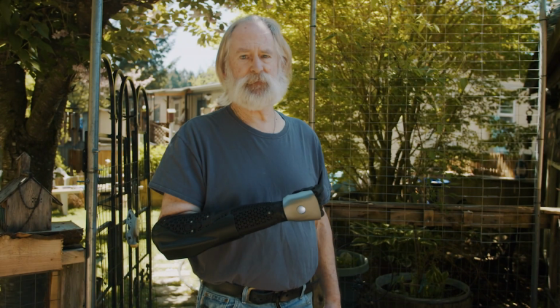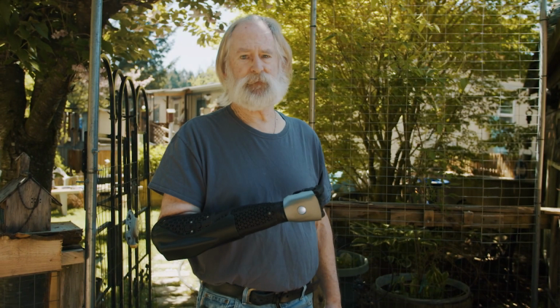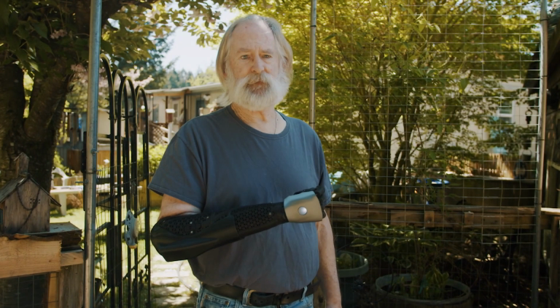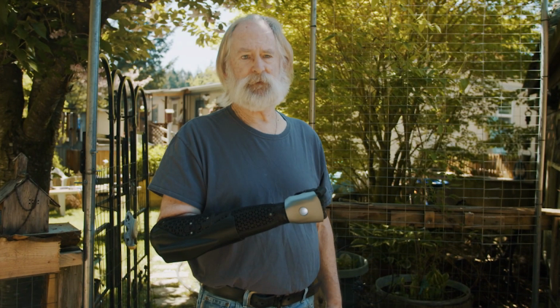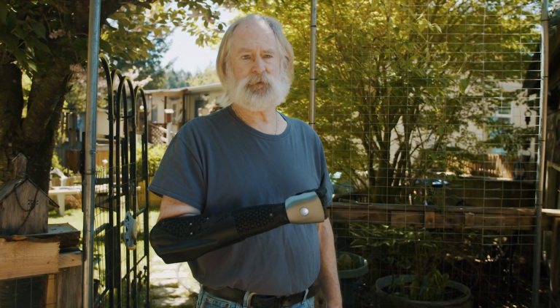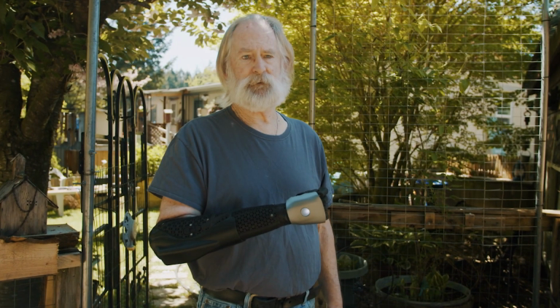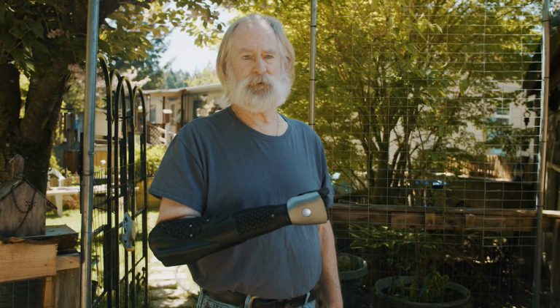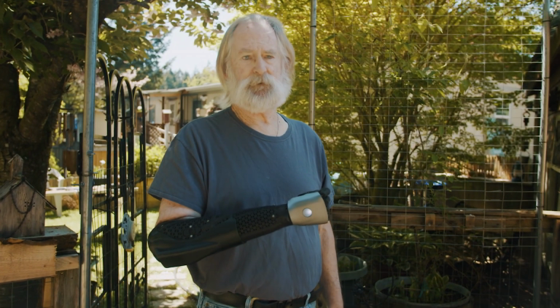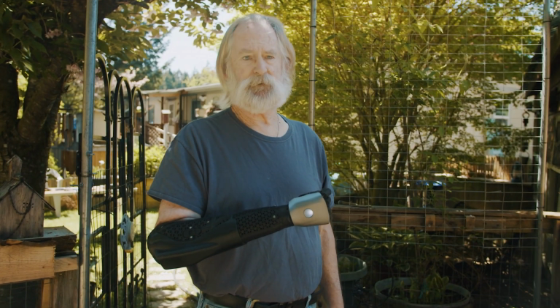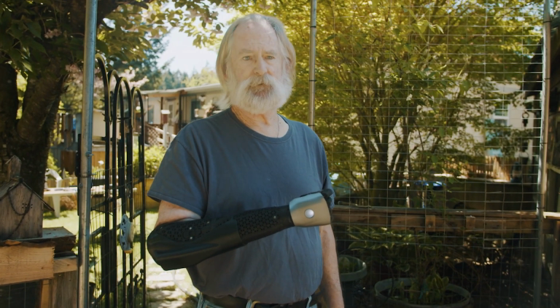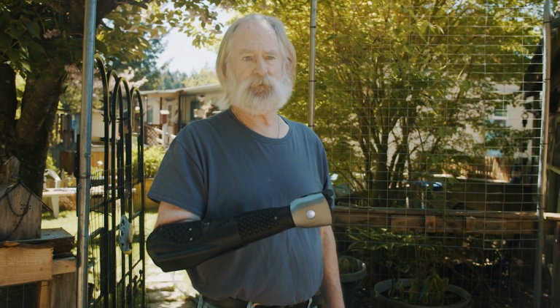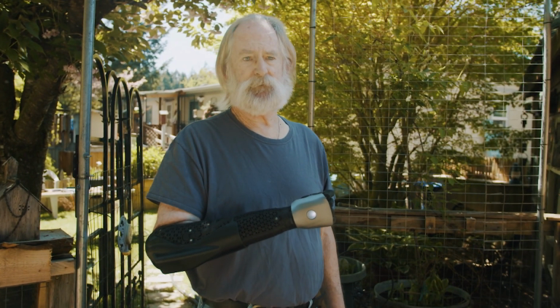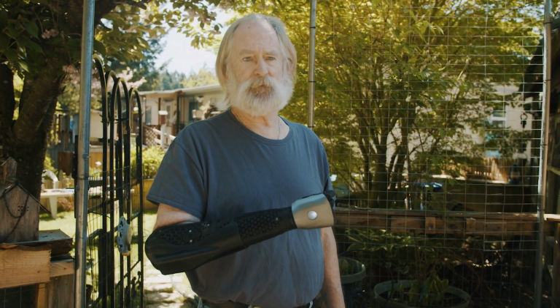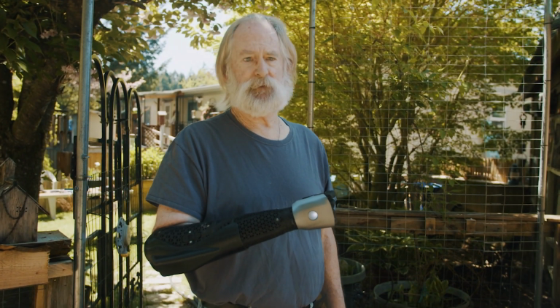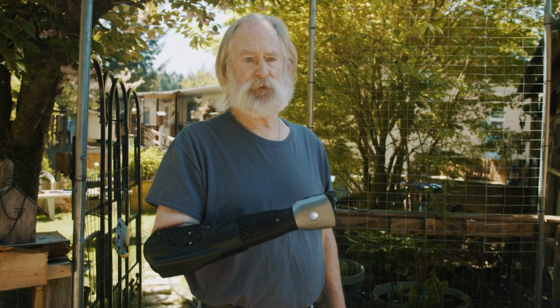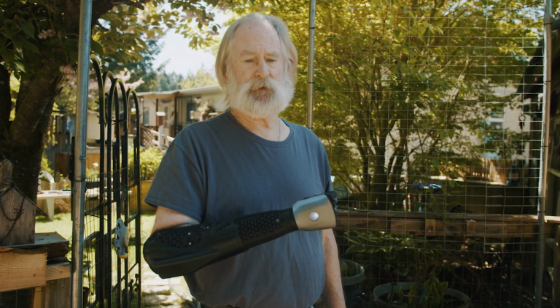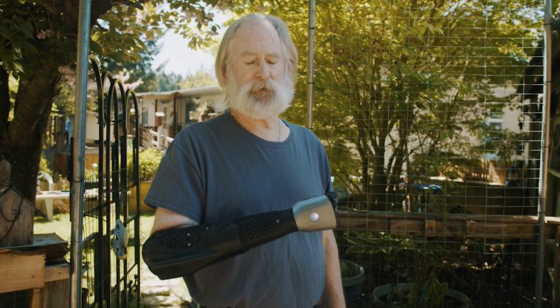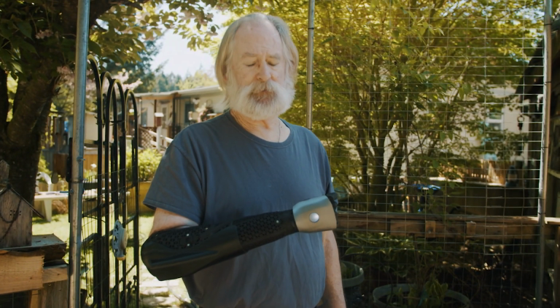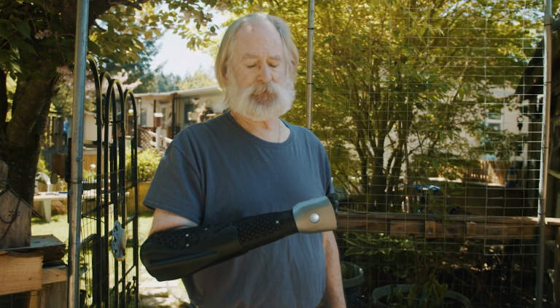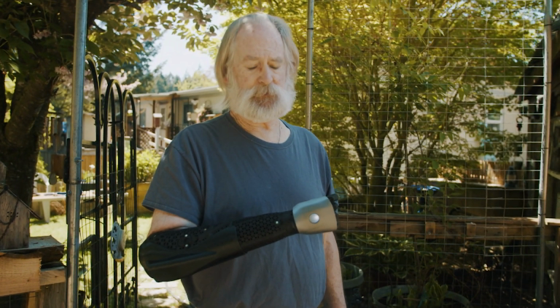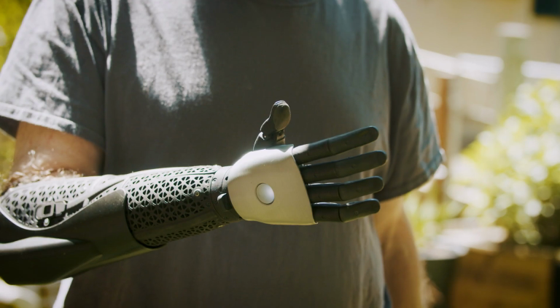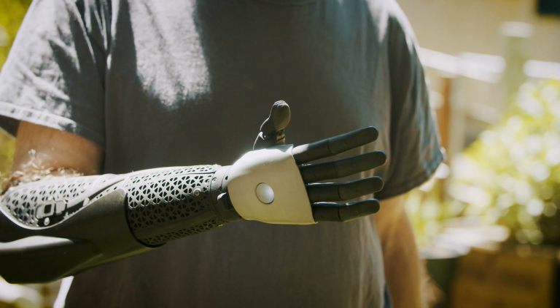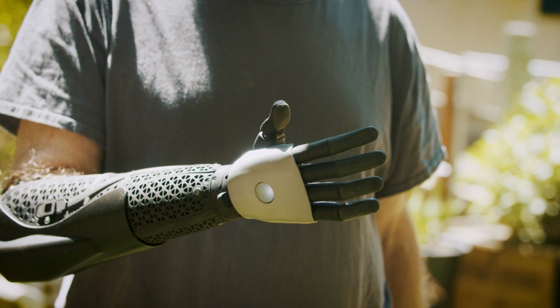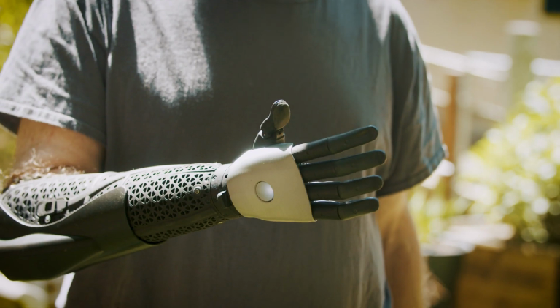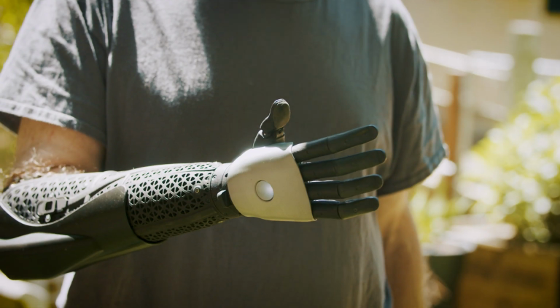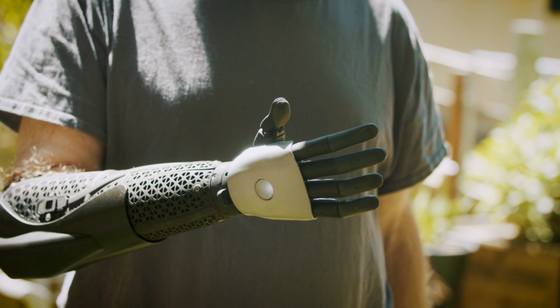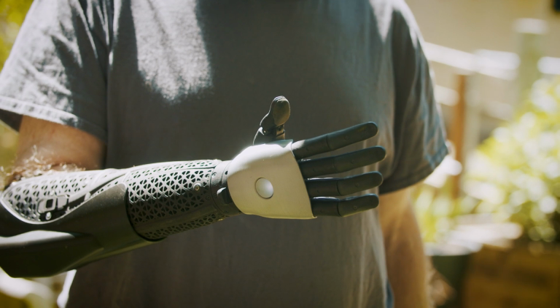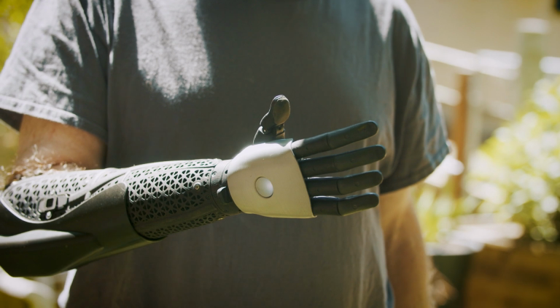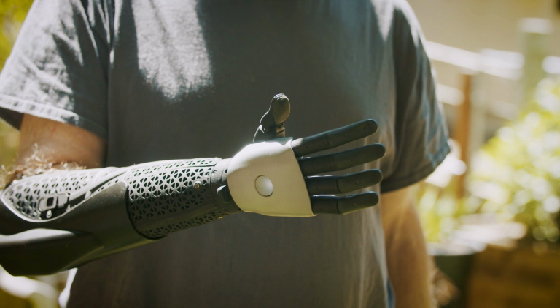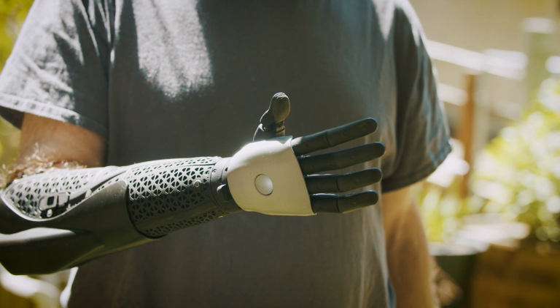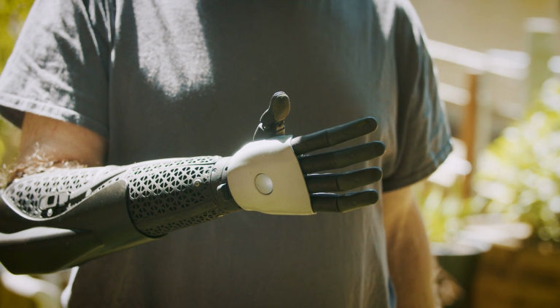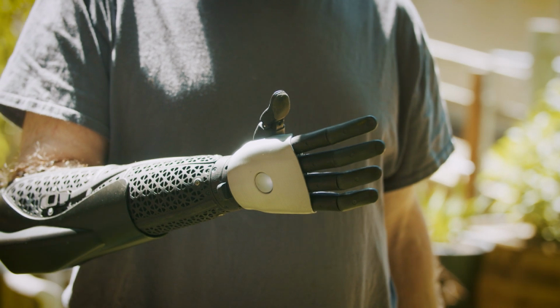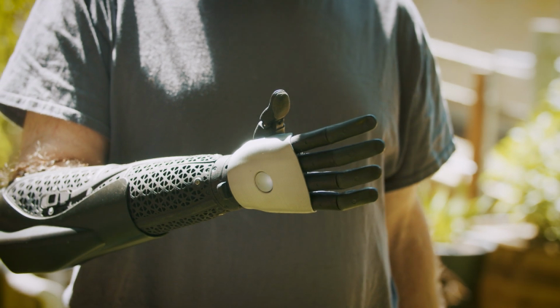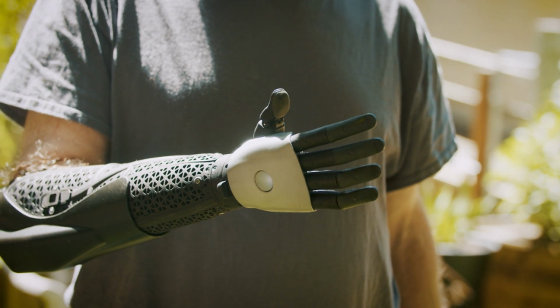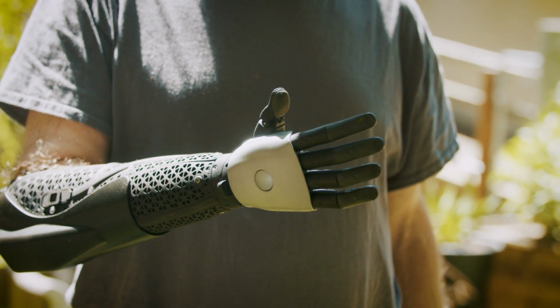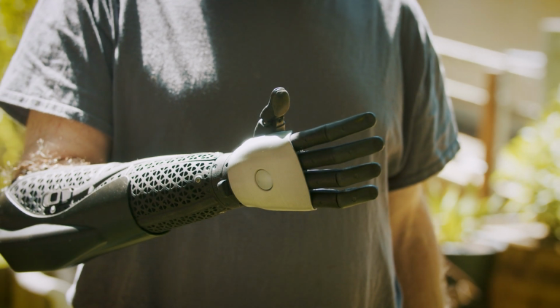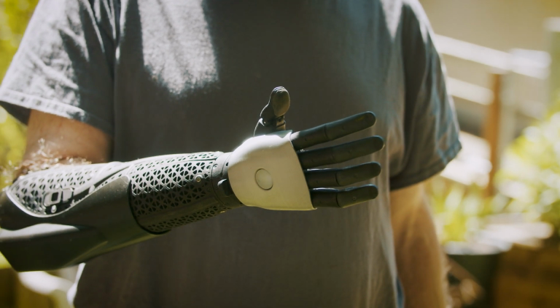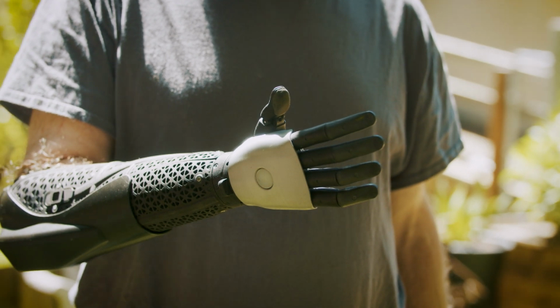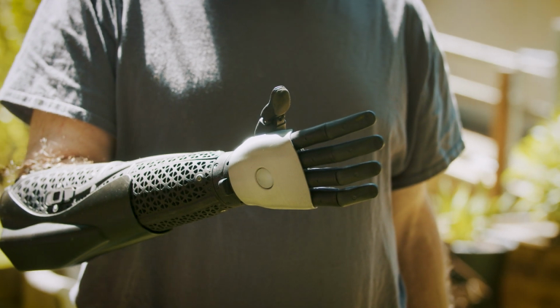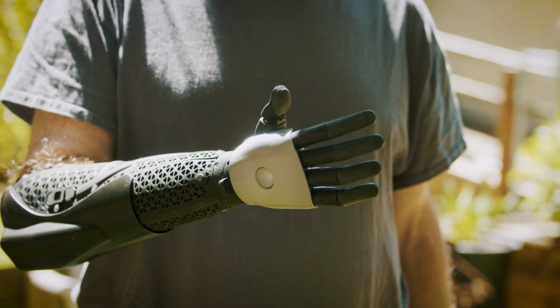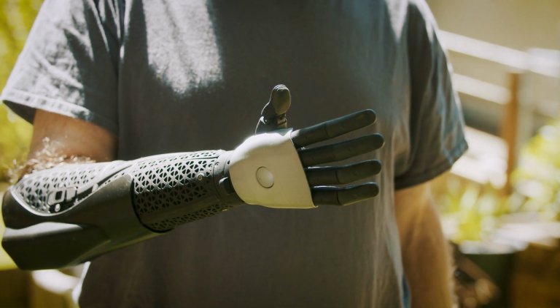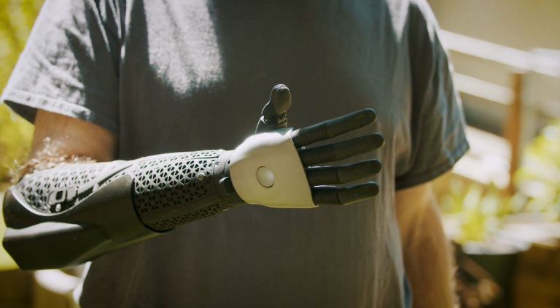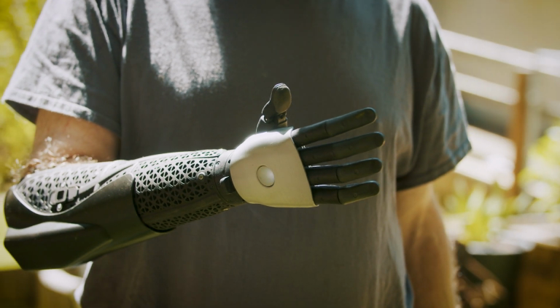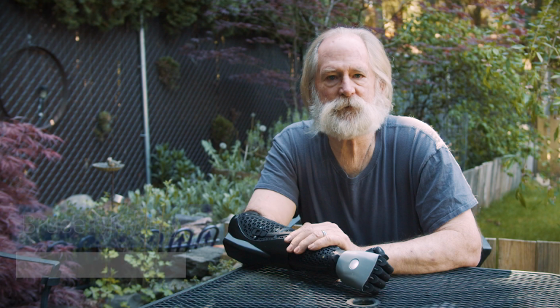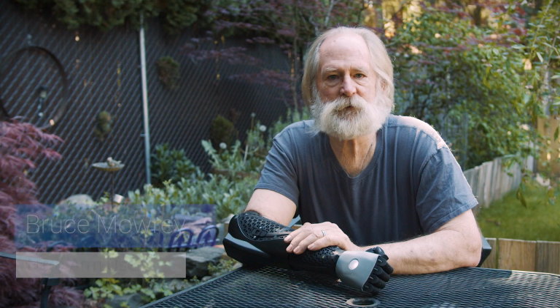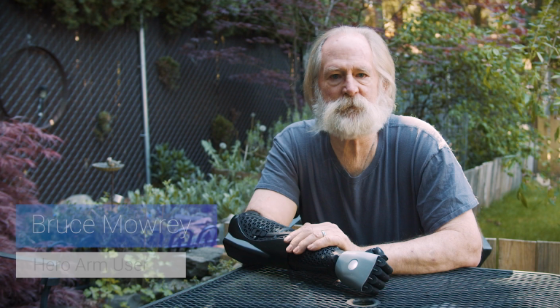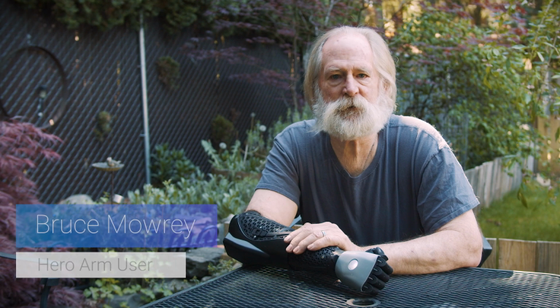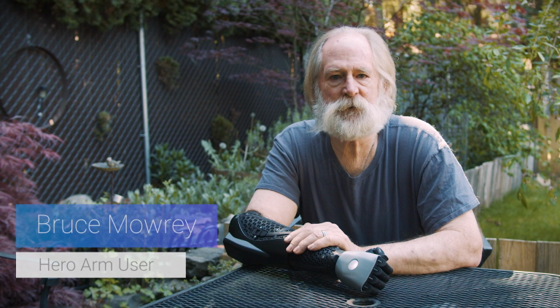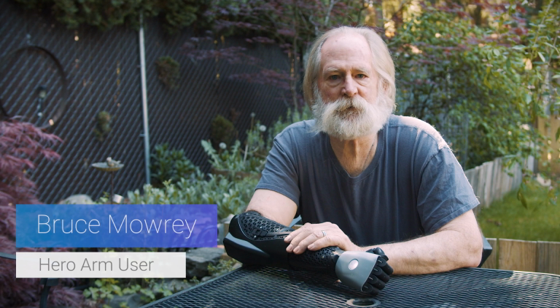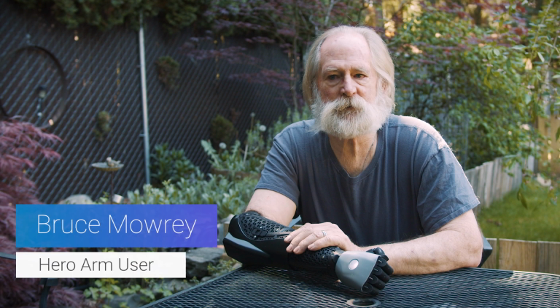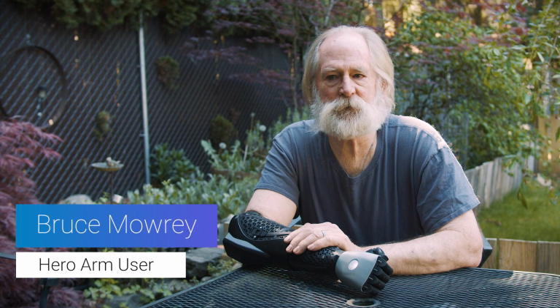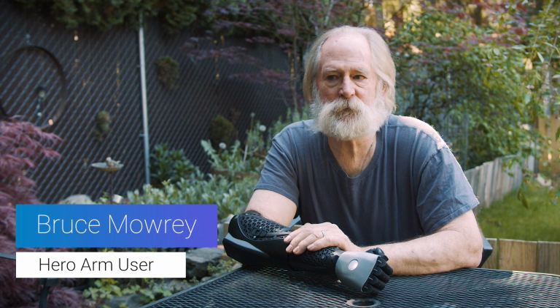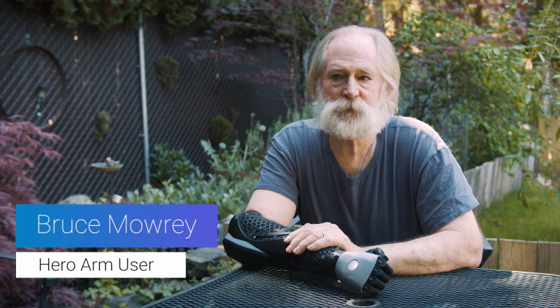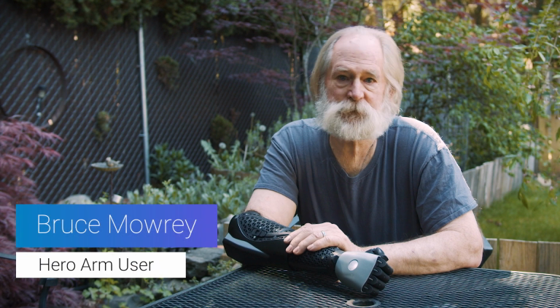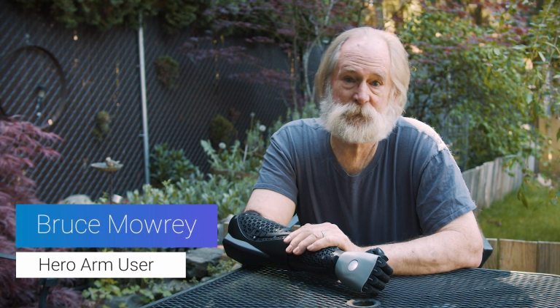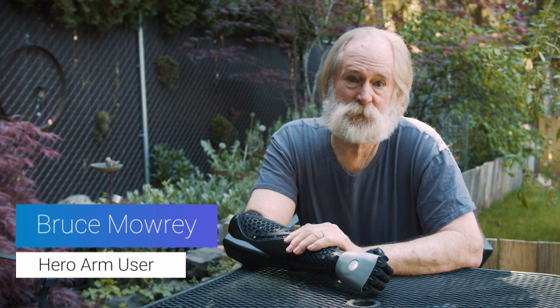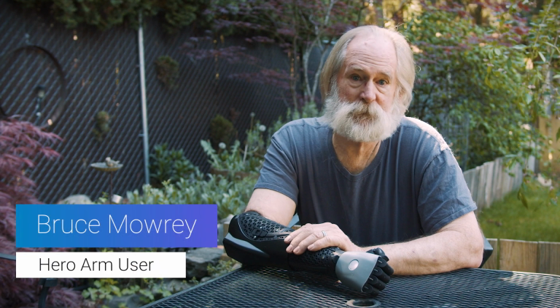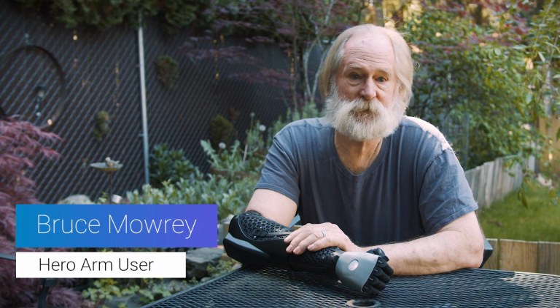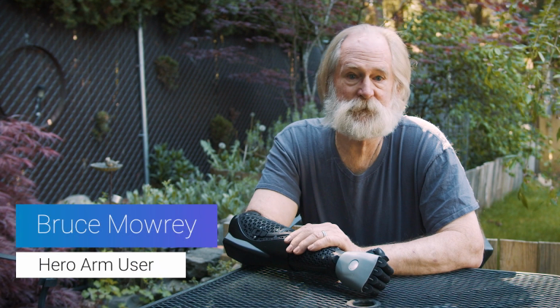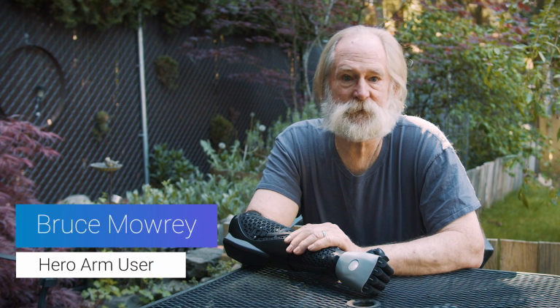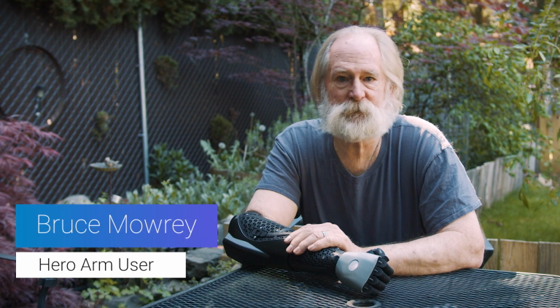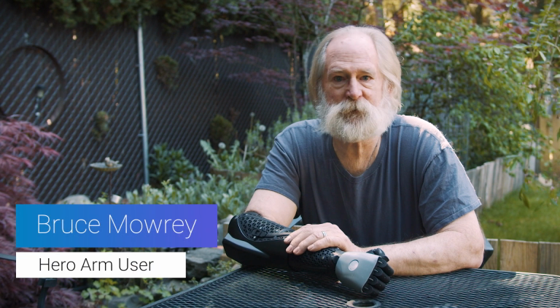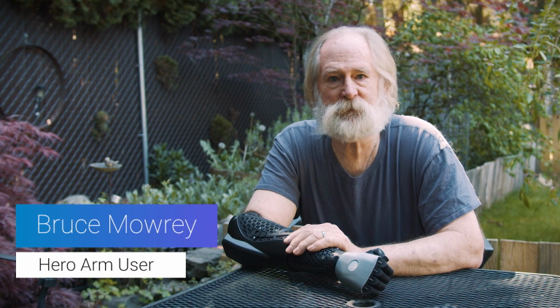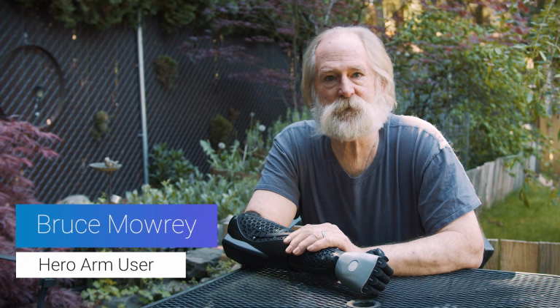Hi, I'm Bruce Mowry. I've been in the Pacific Northwest my whole life. 70 years old, soon to be 71.